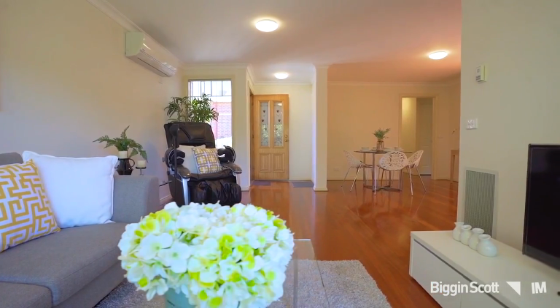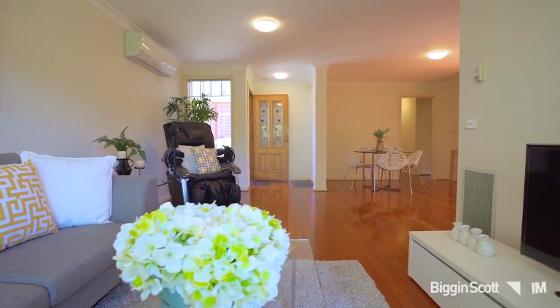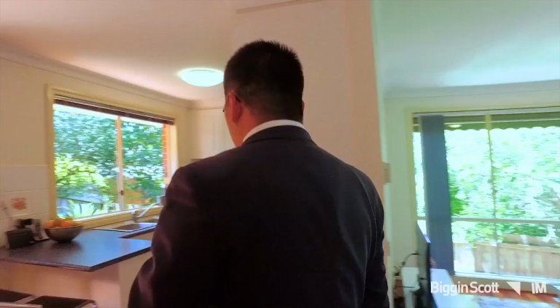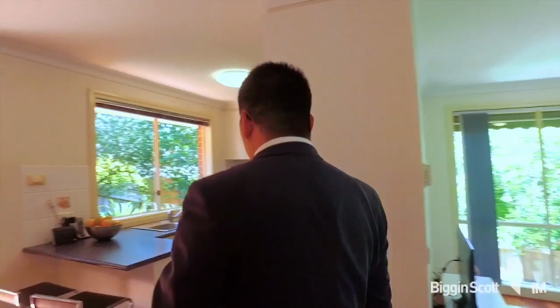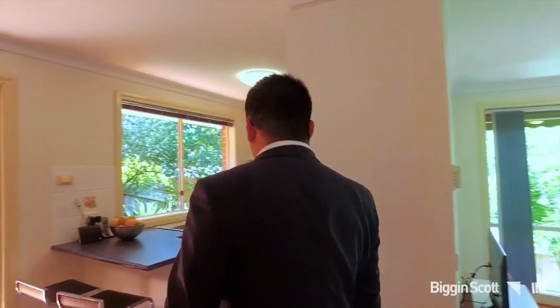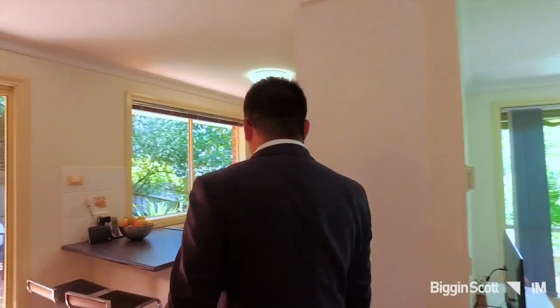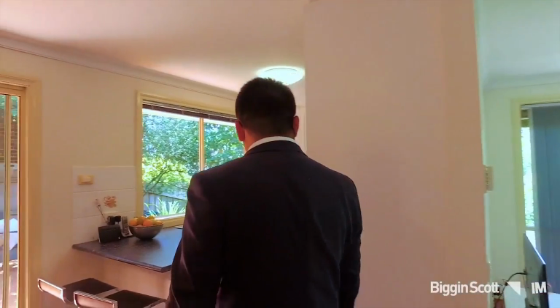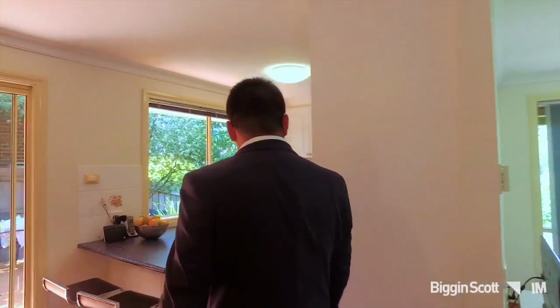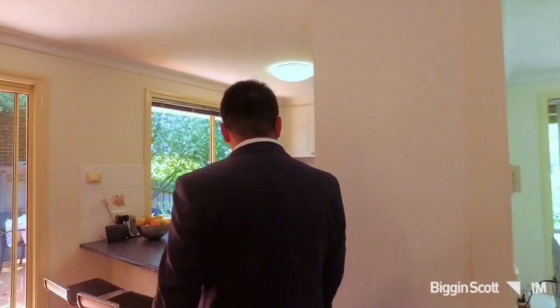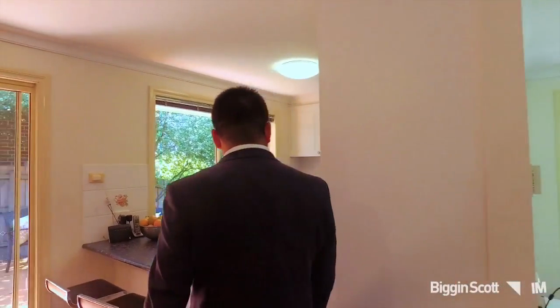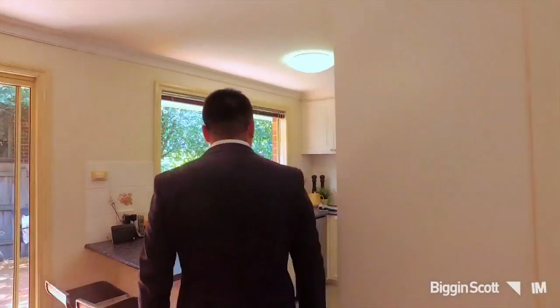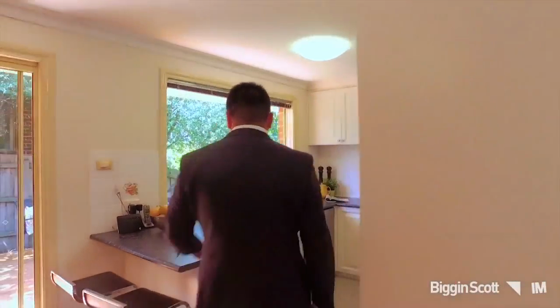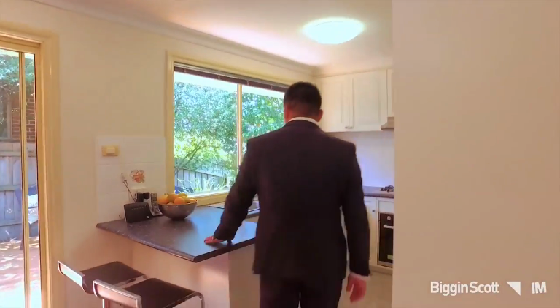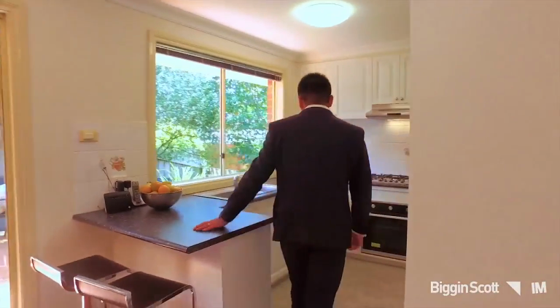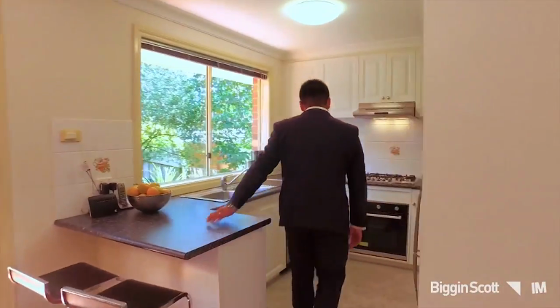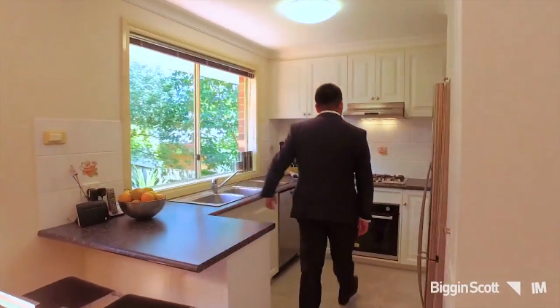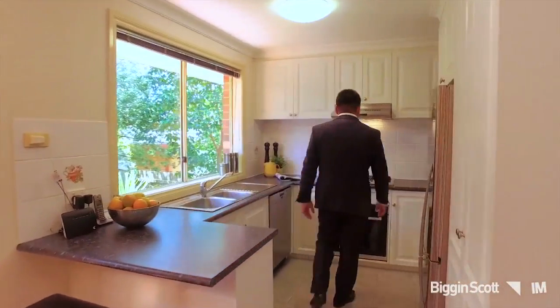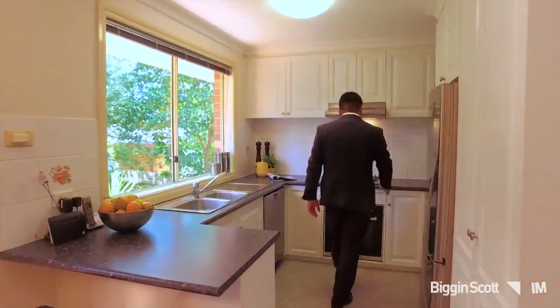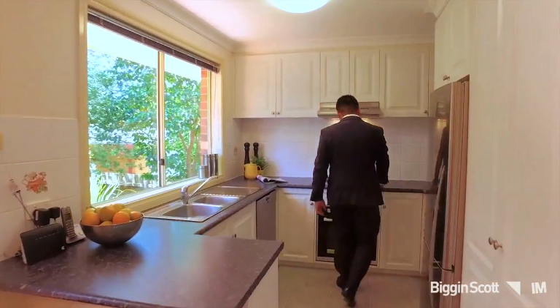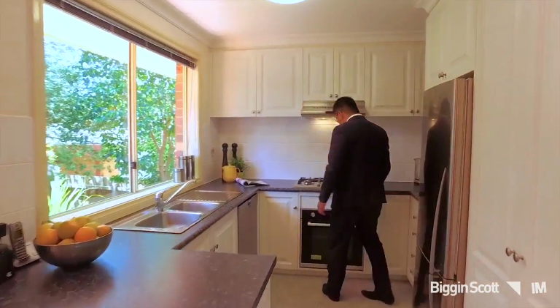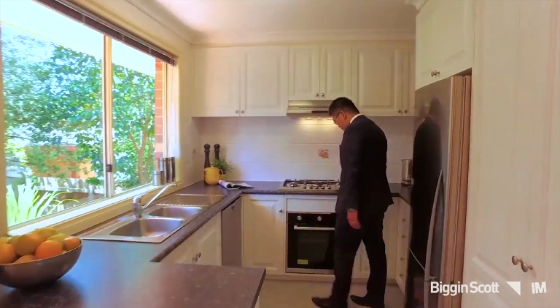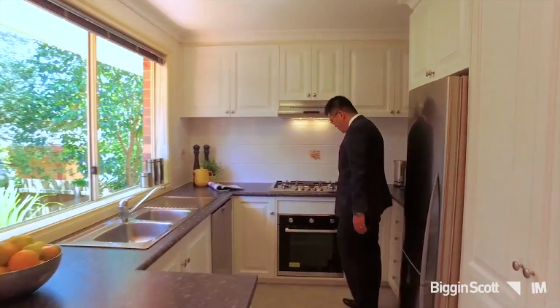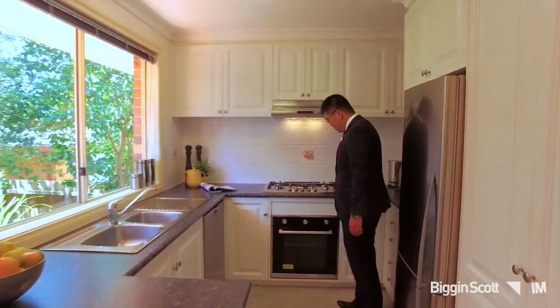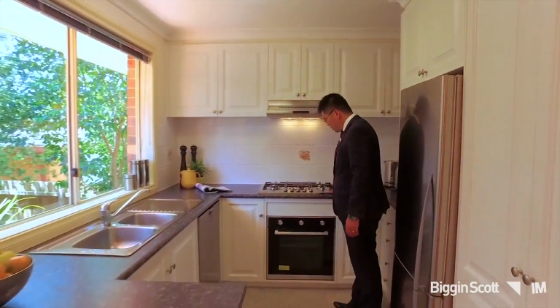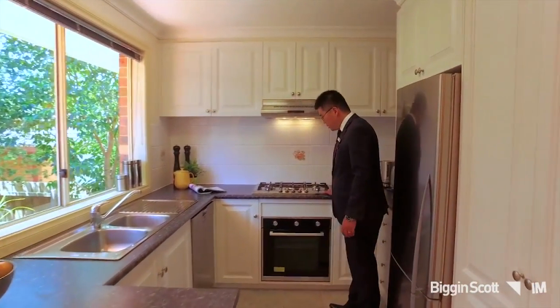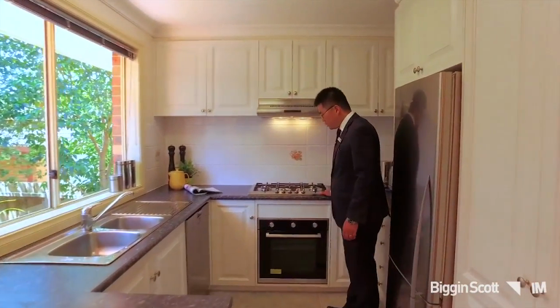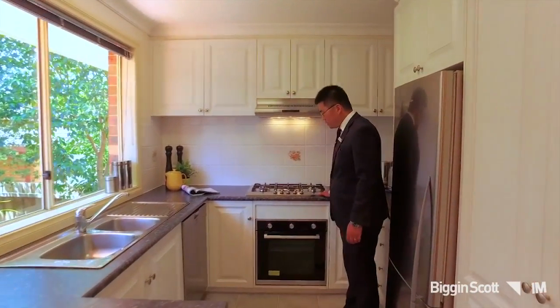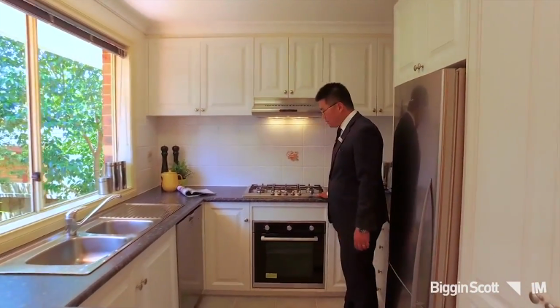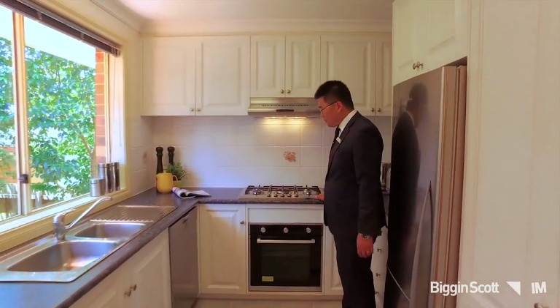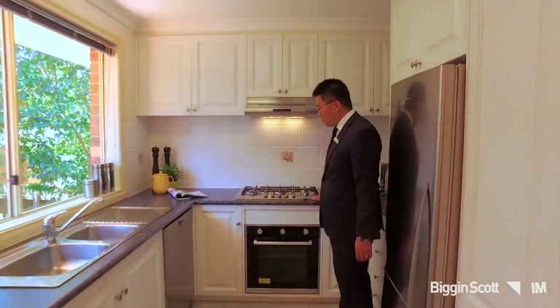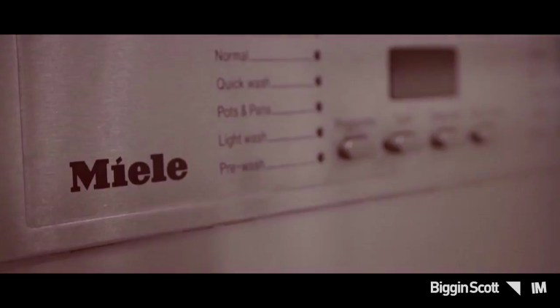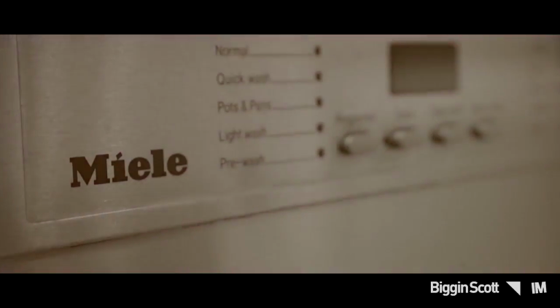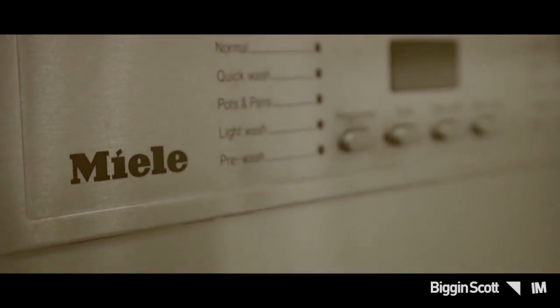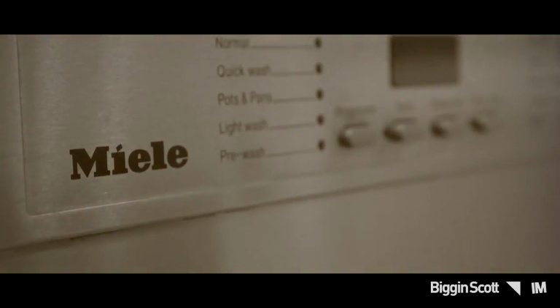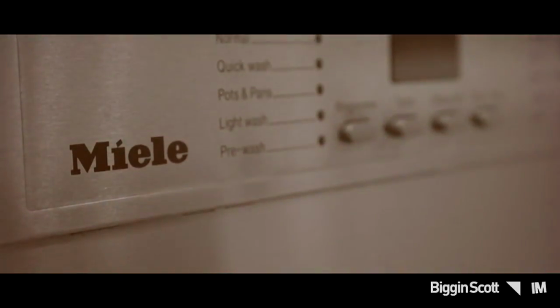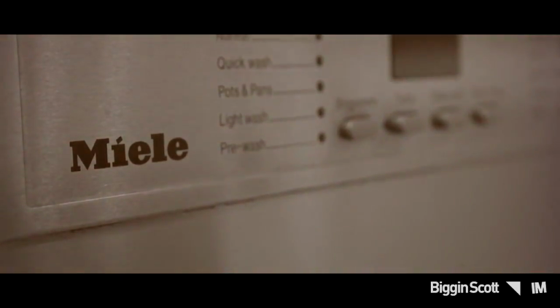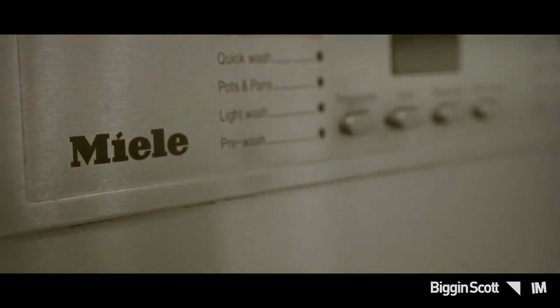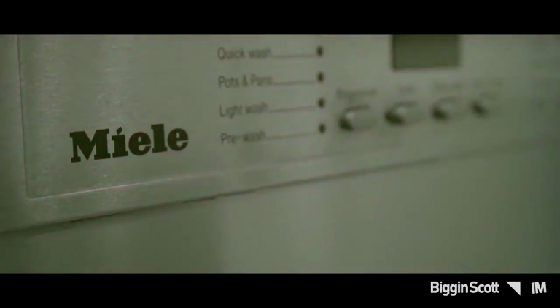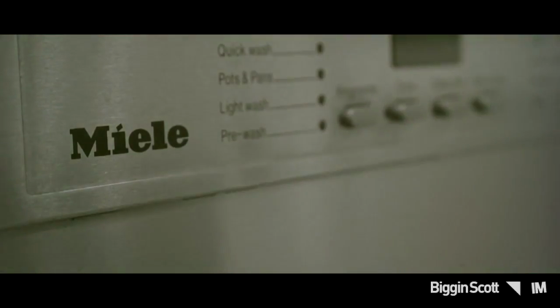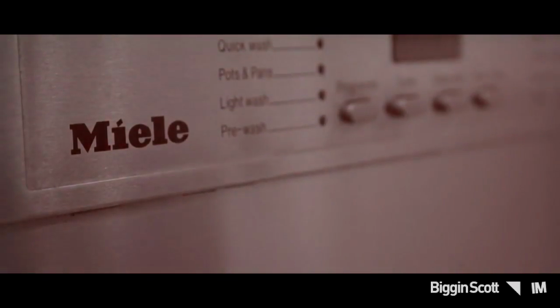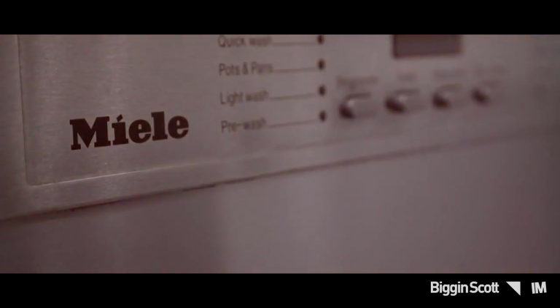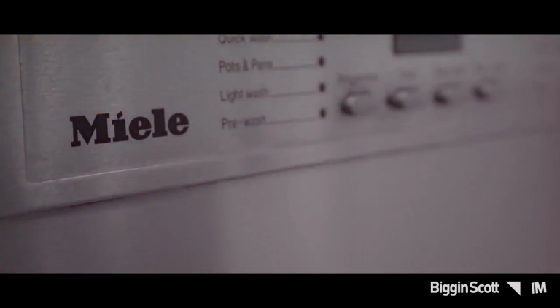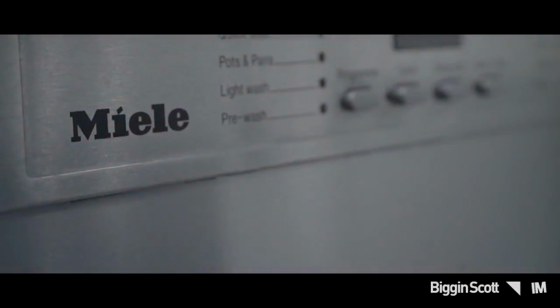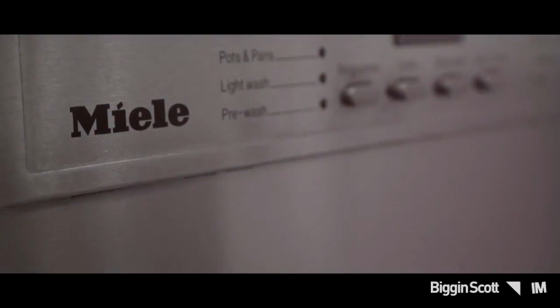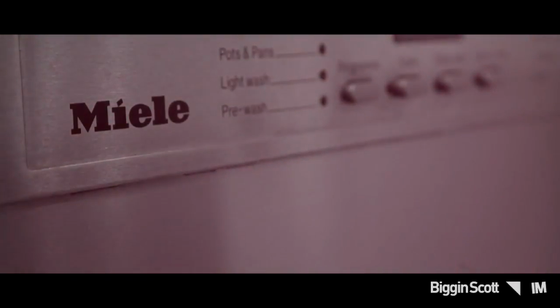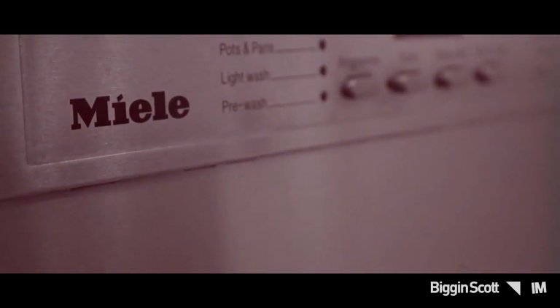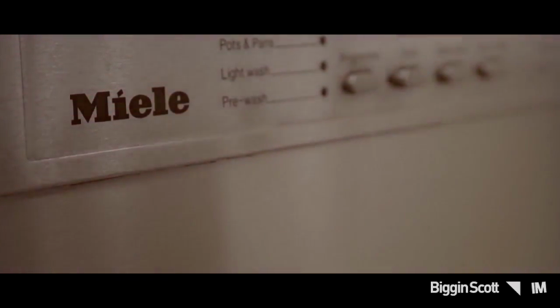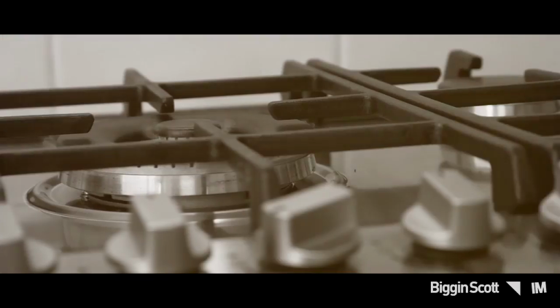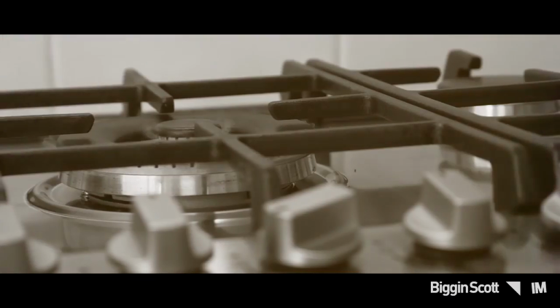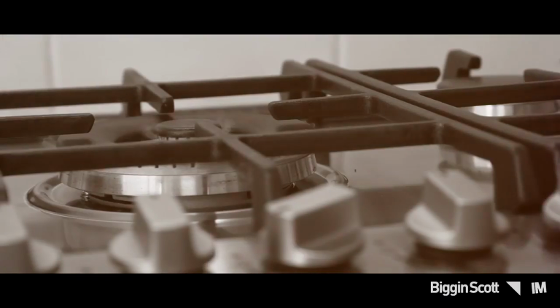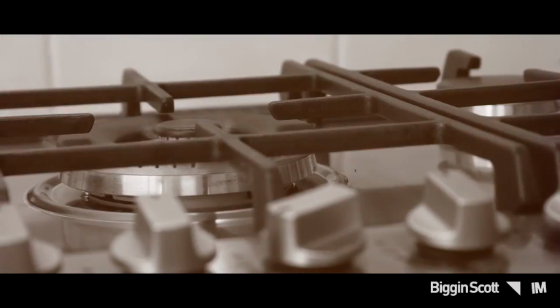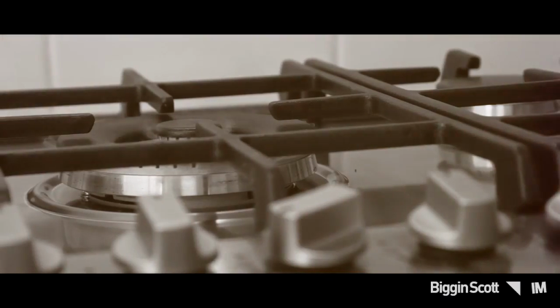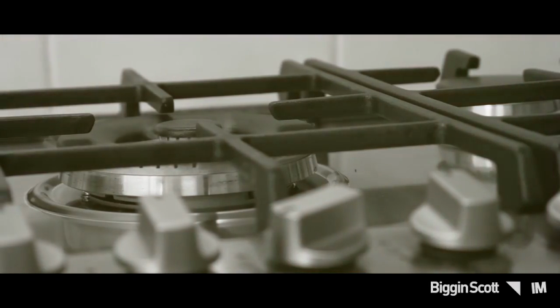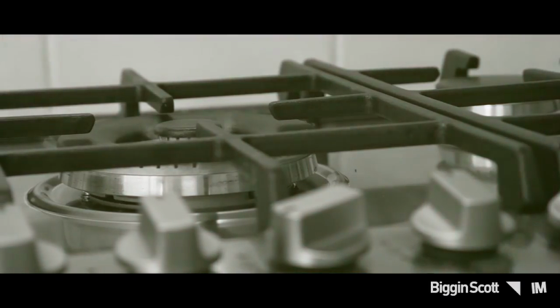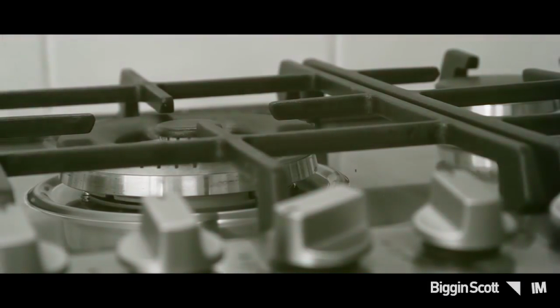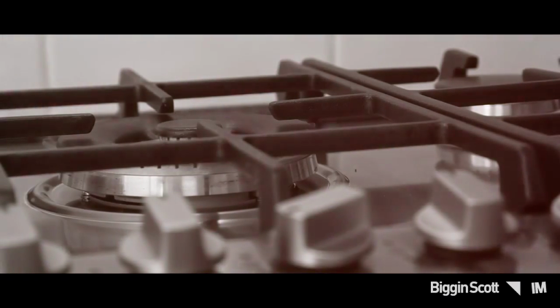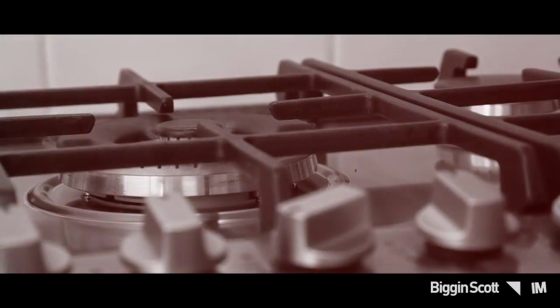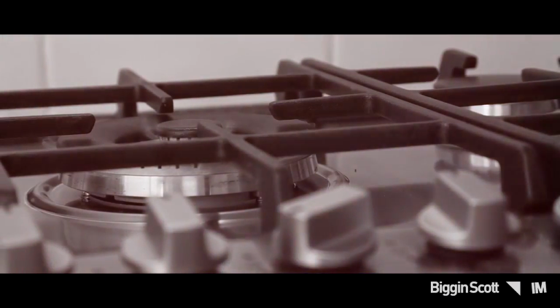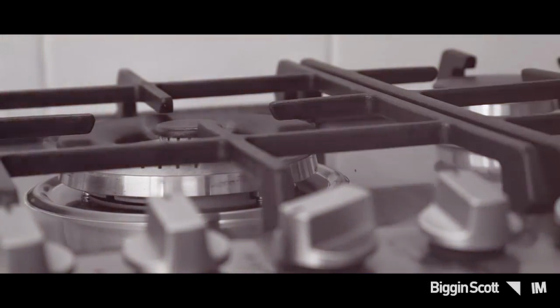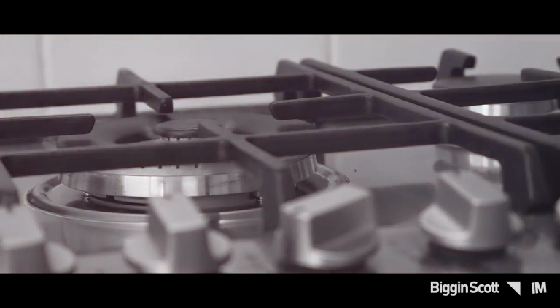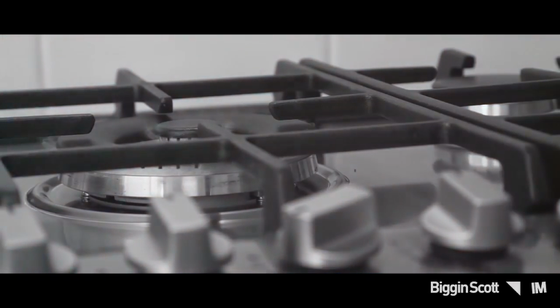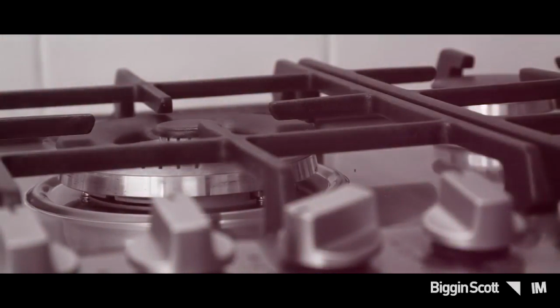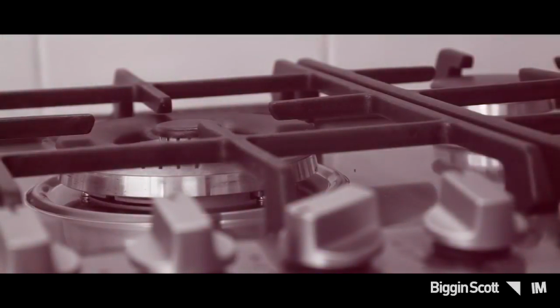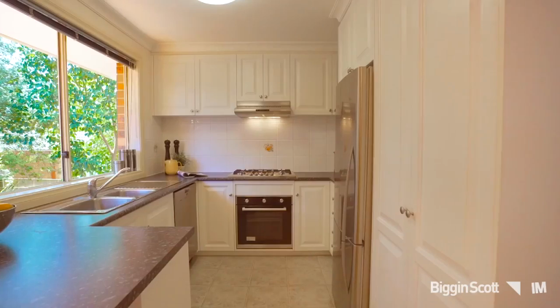The kitchen has brand new appliances including a Miele dishwasher, gas cooktop, and plenty of cupboard space.